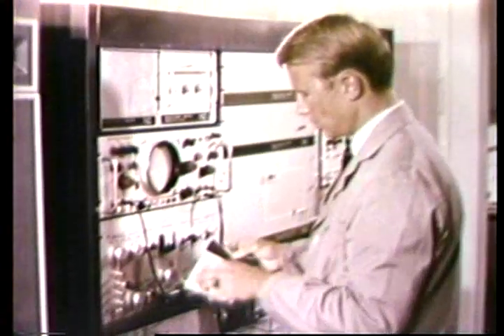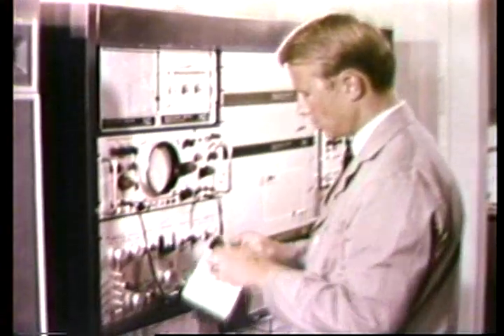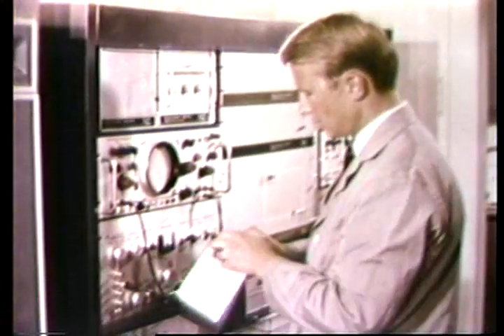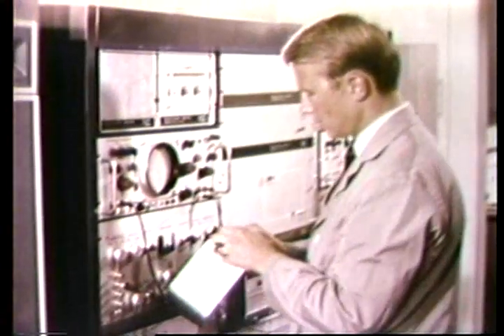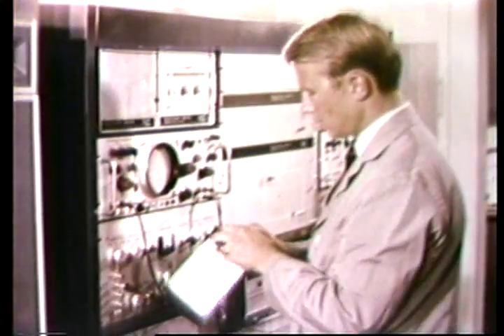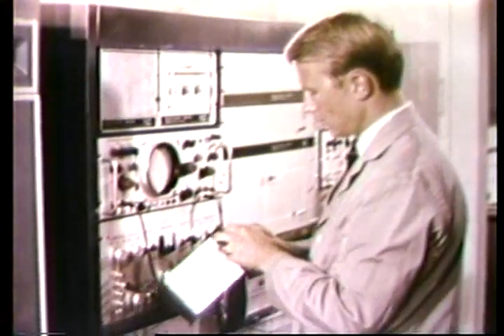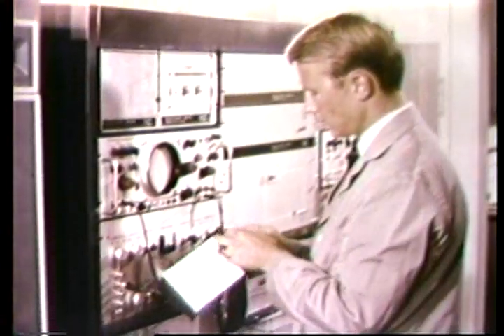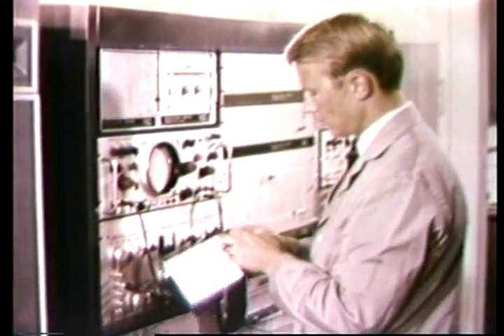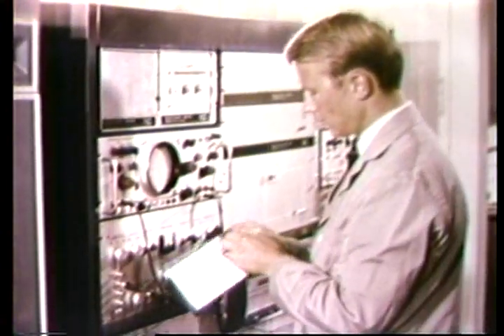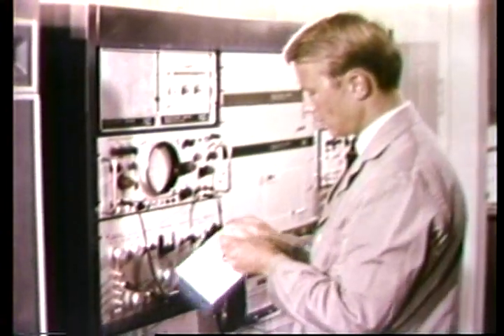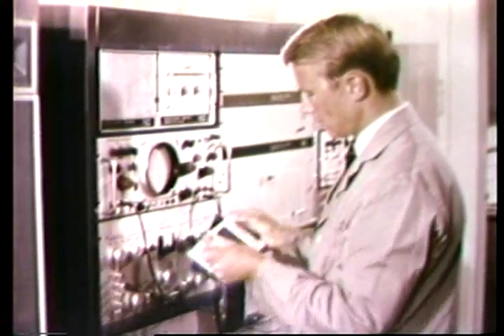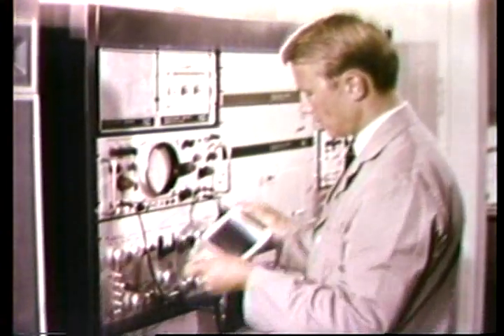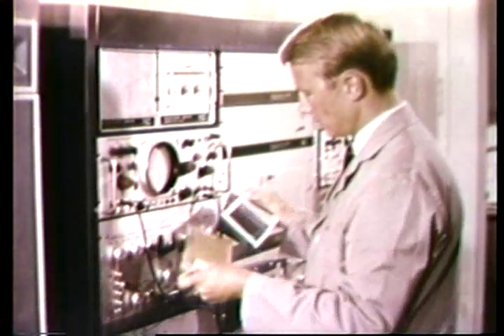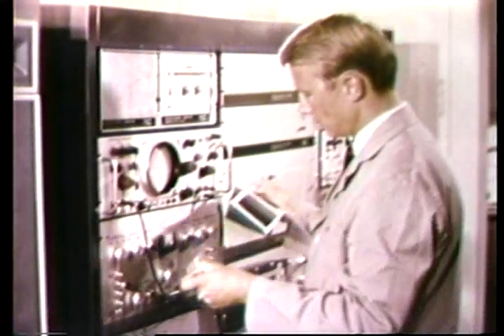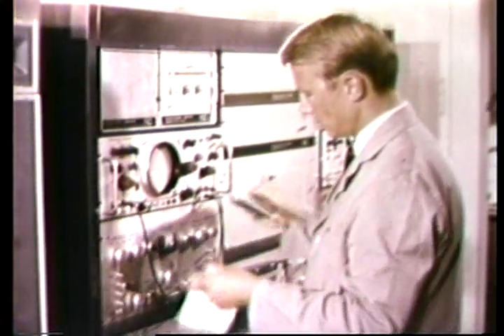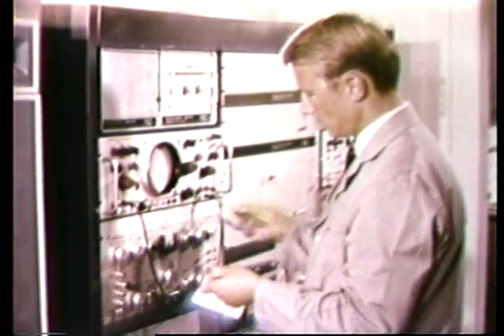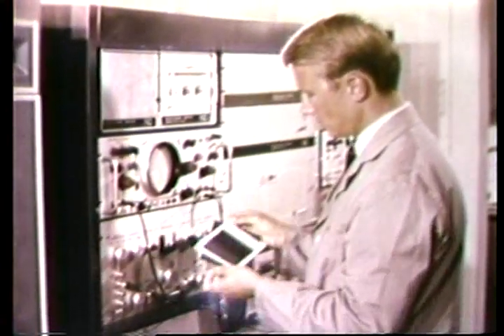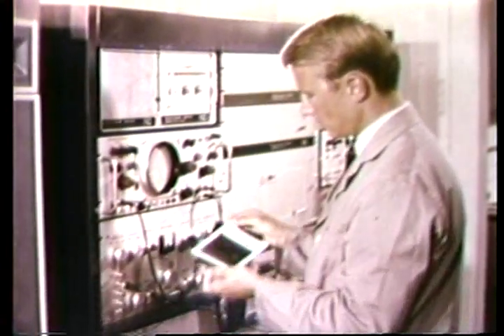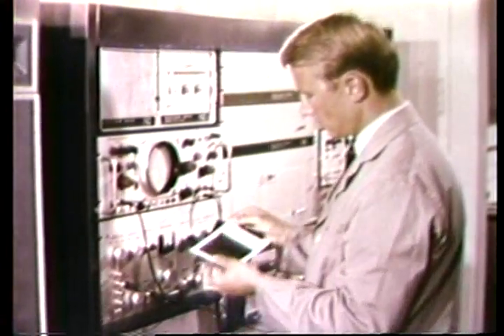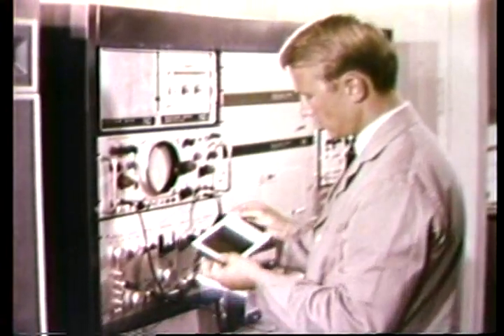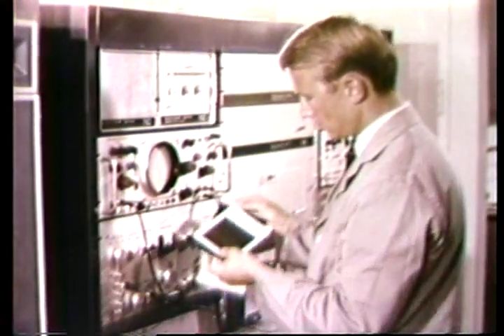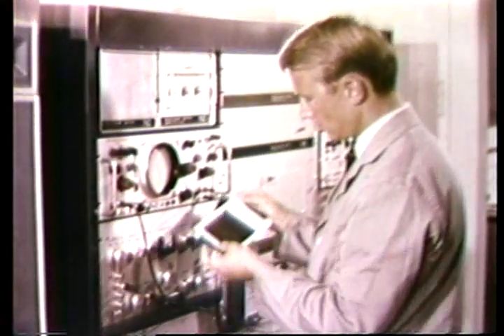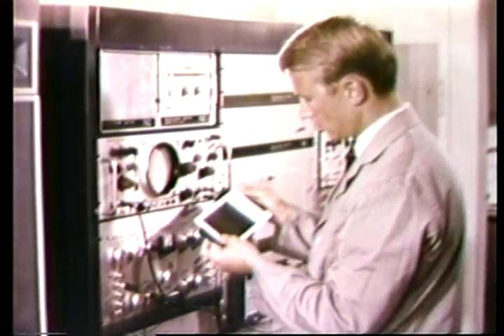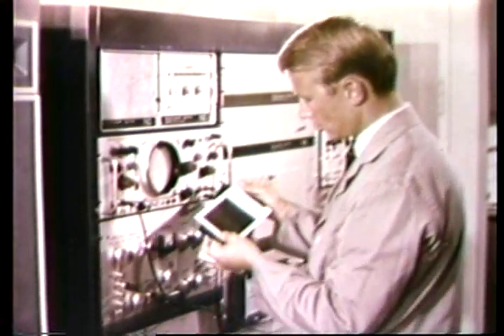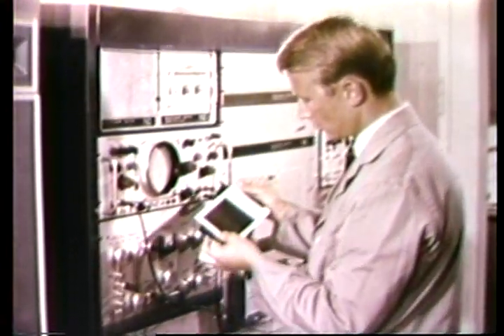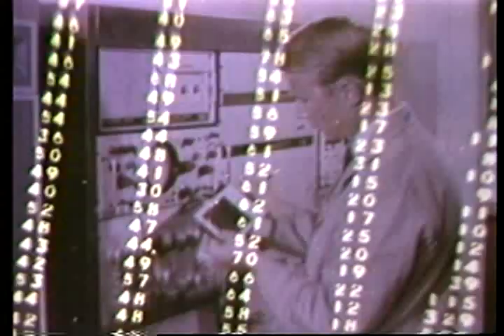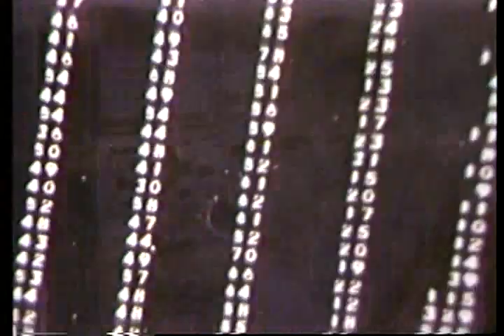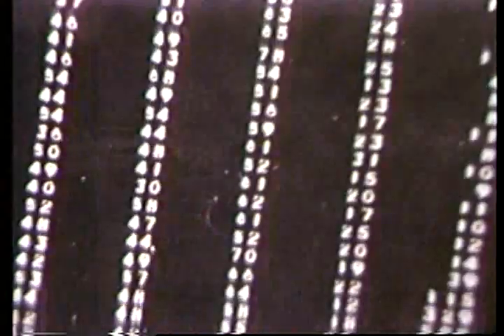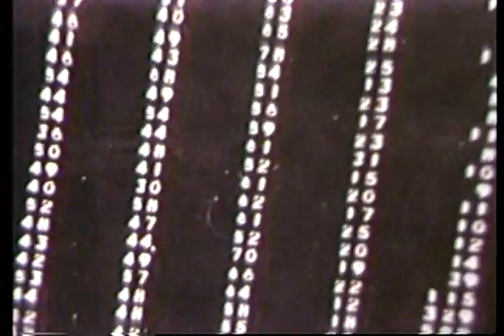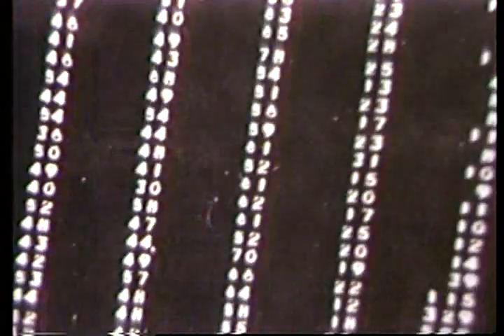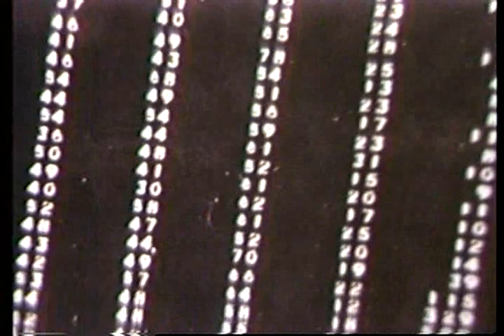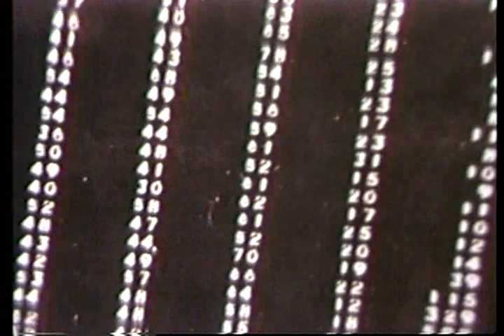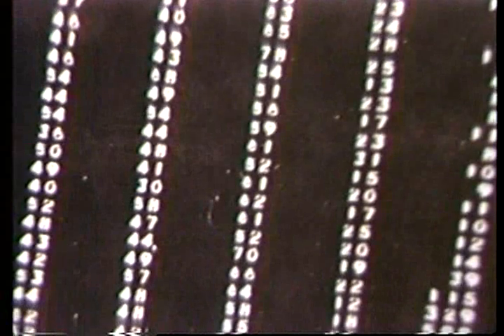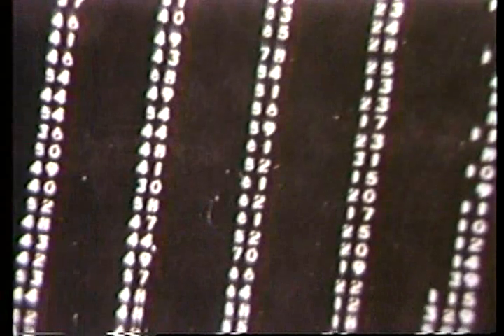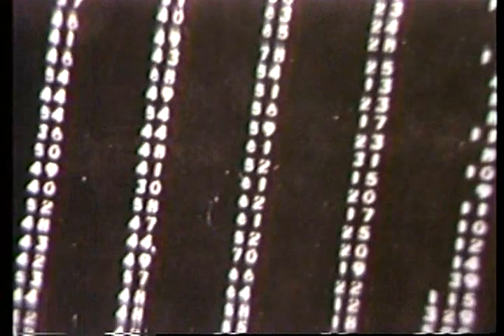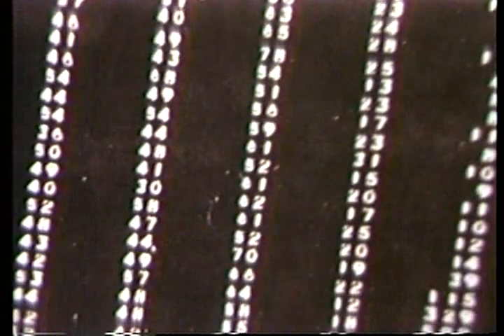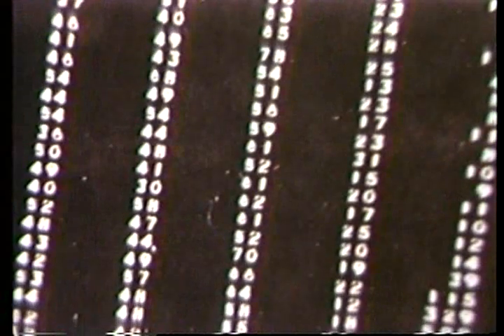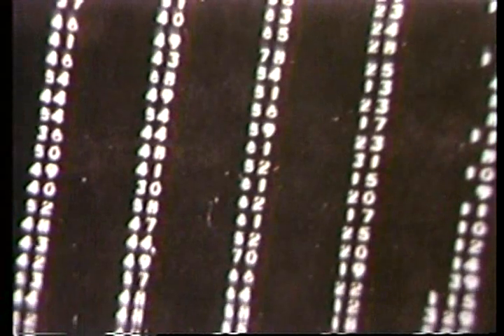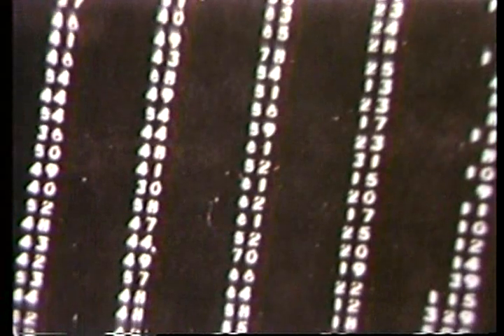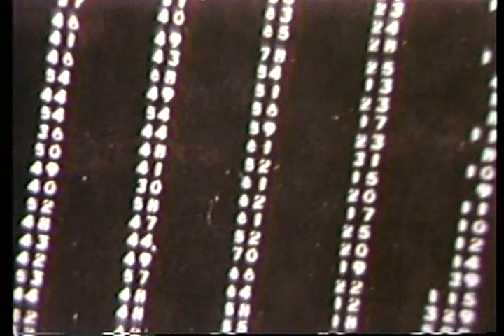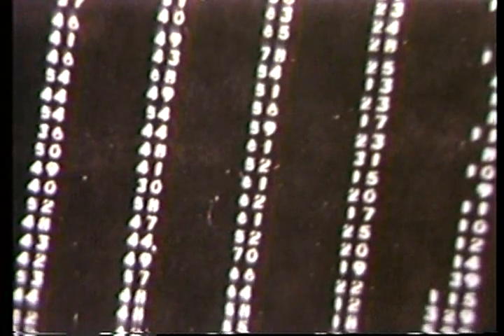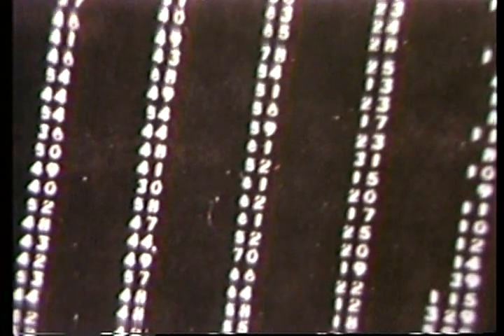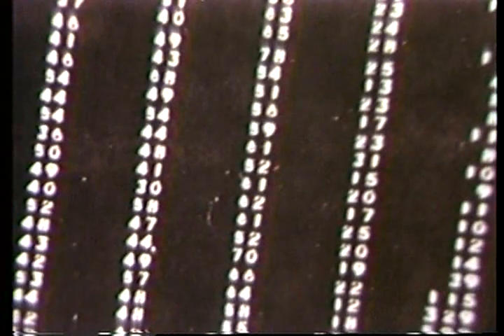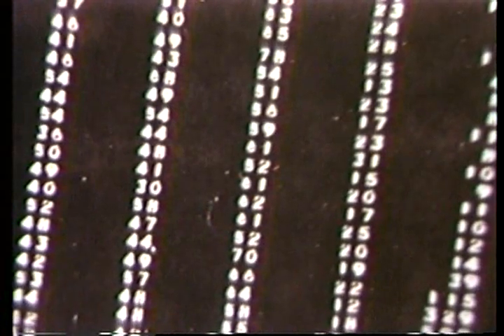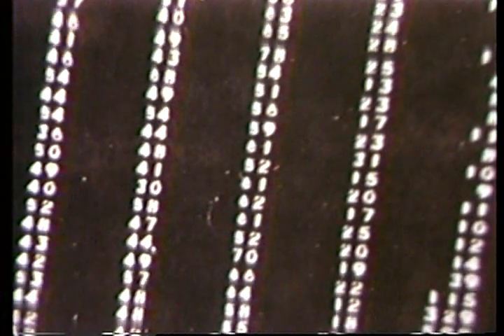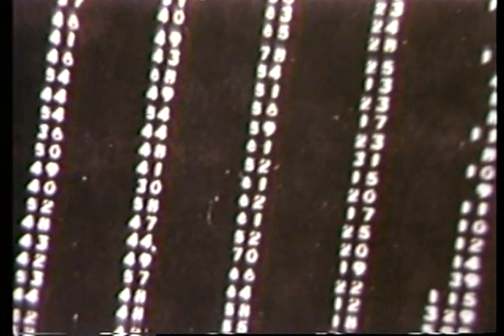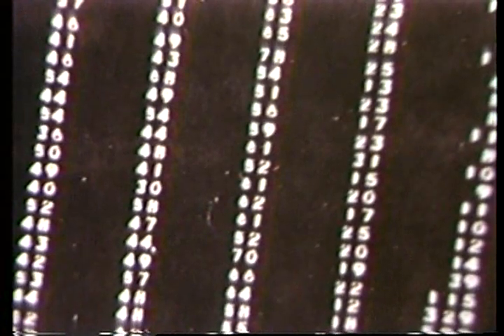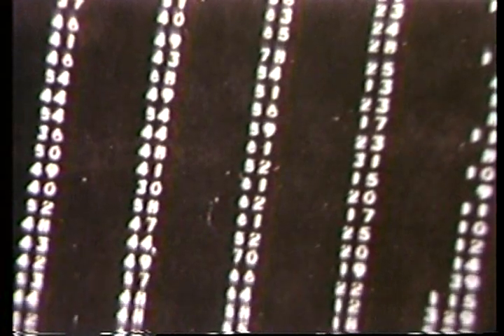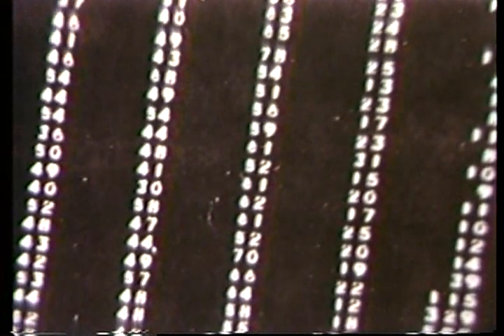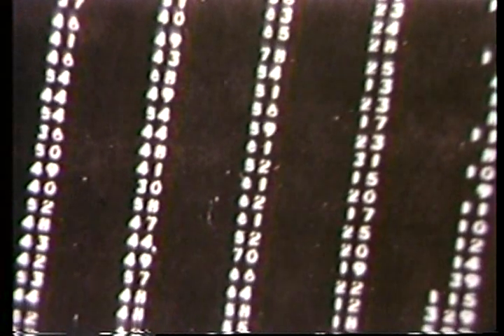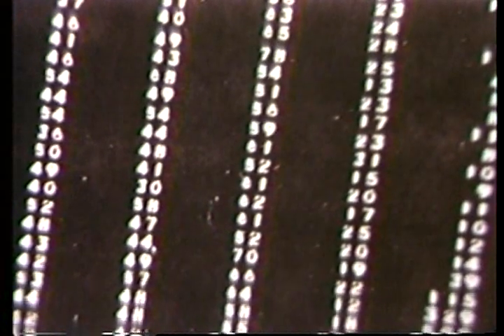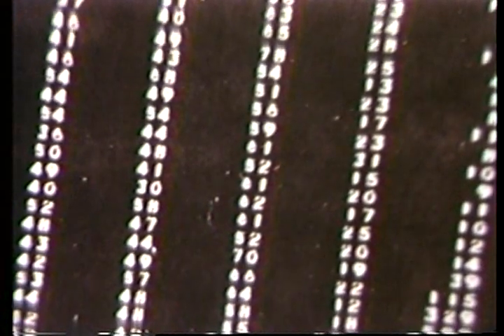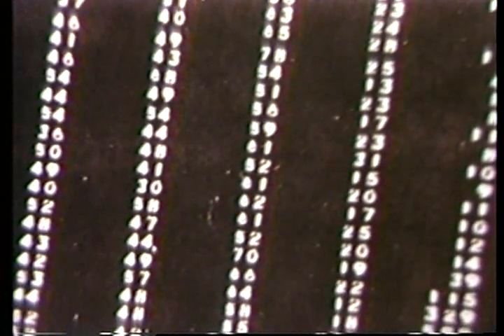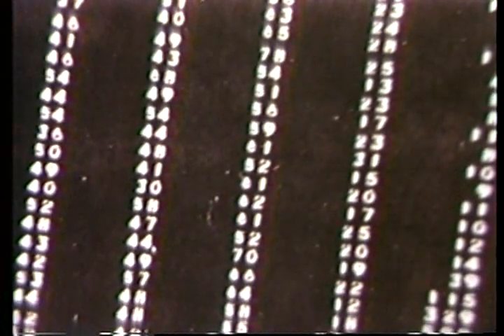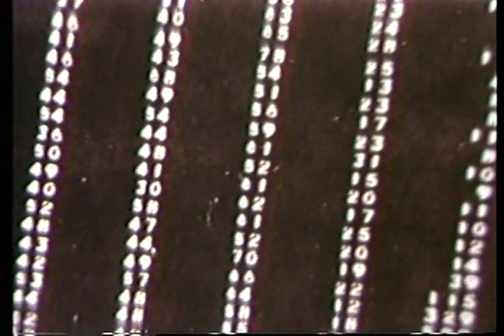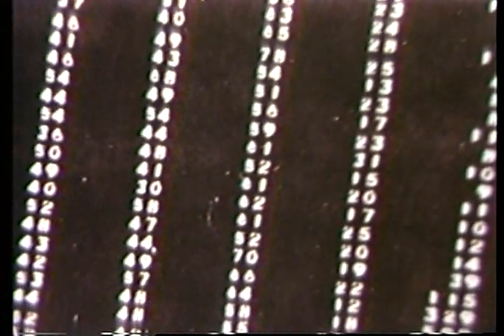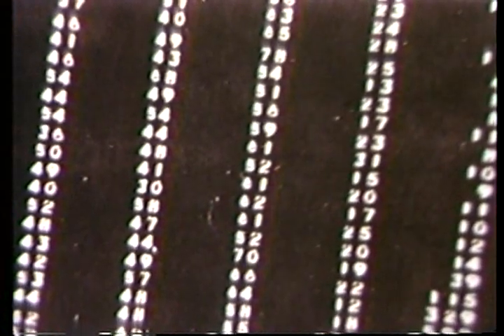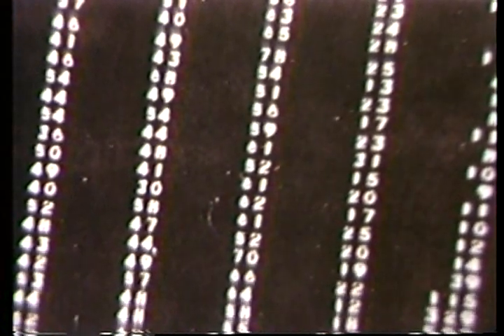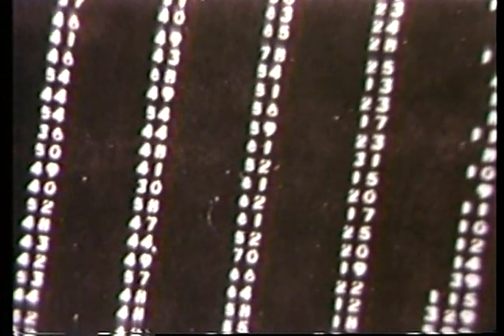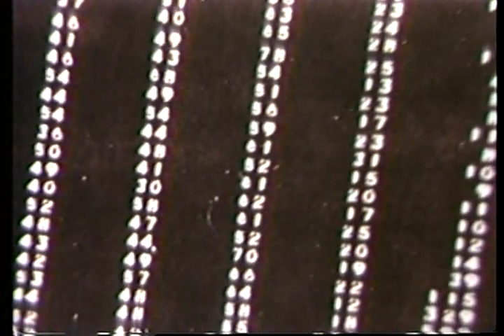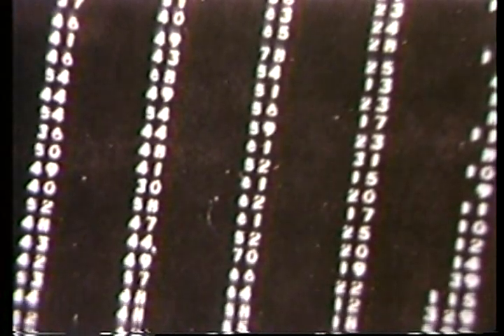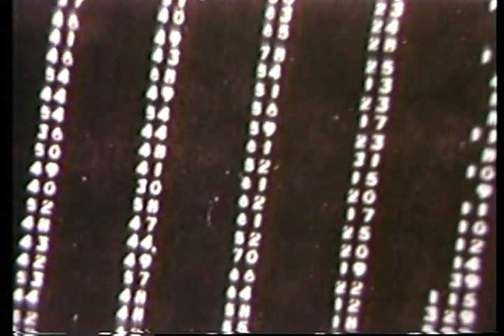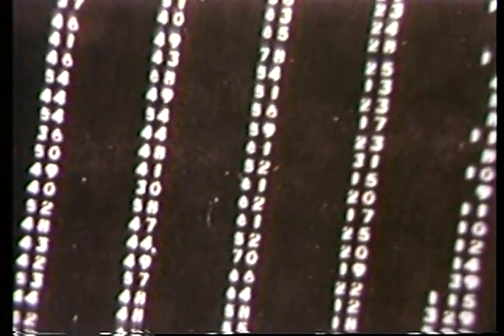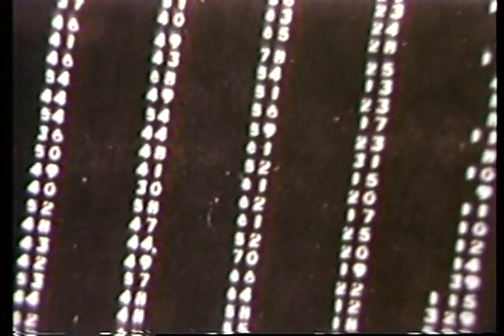Data relating to the analysis are preserved in graphical and numerical form for possible testimony in court.